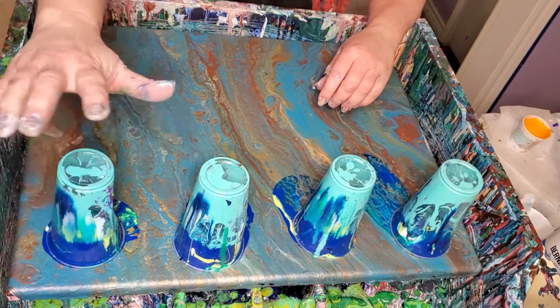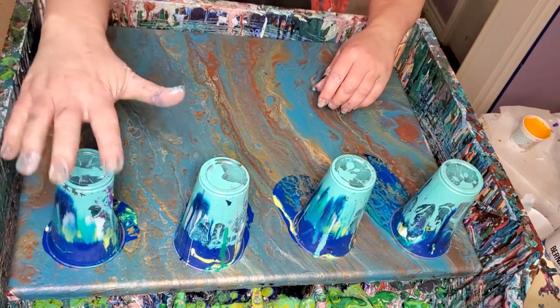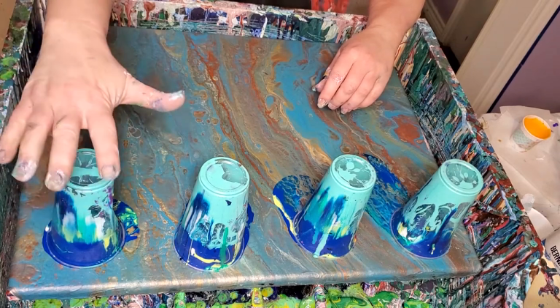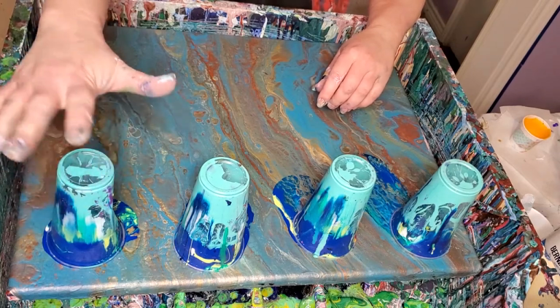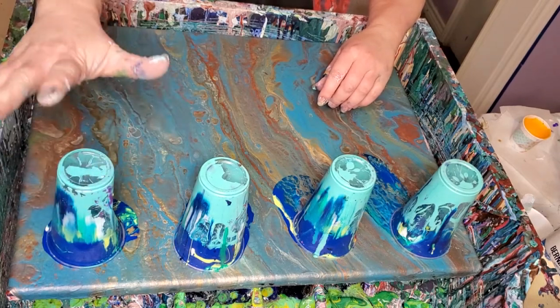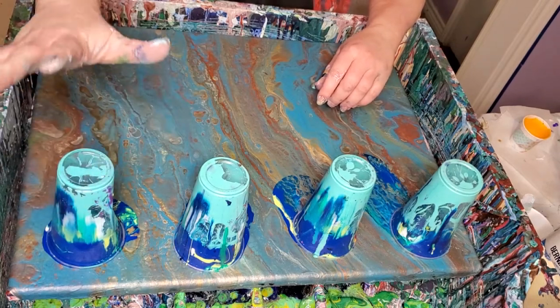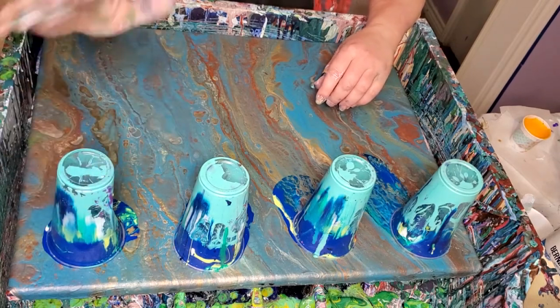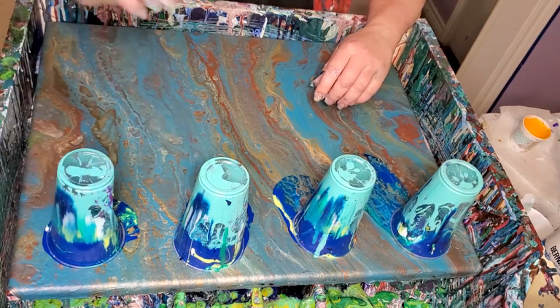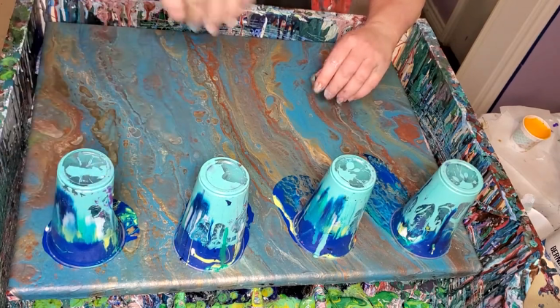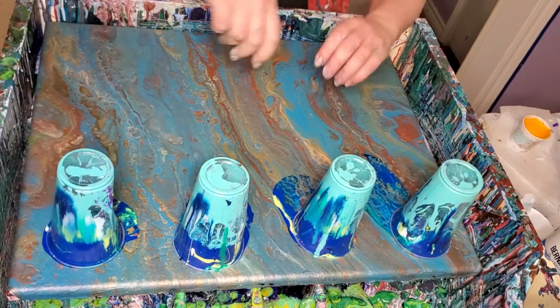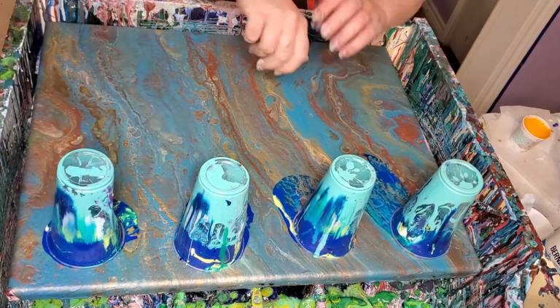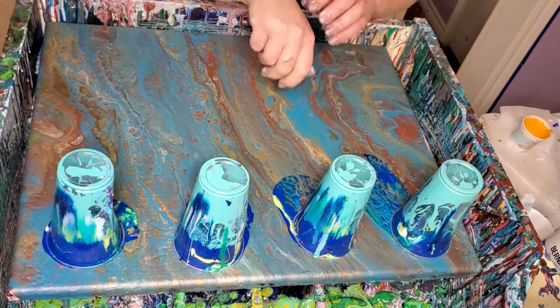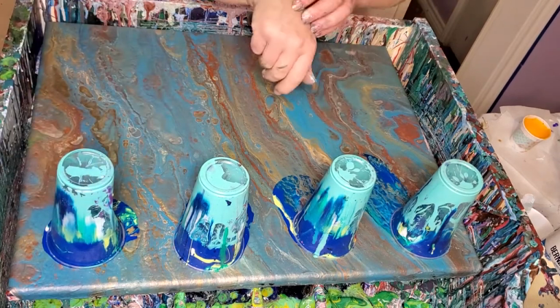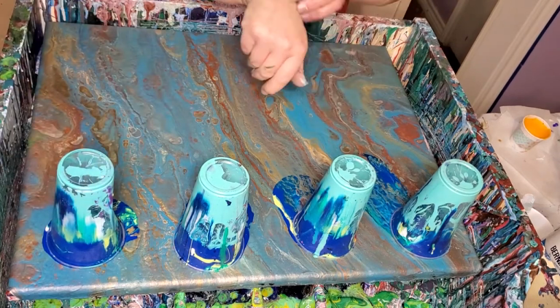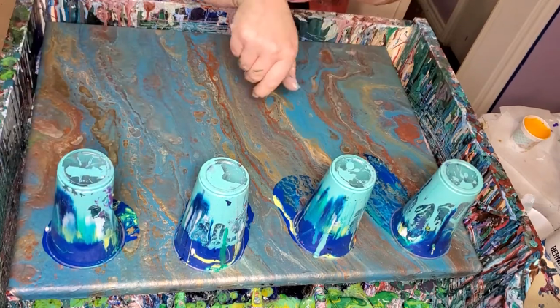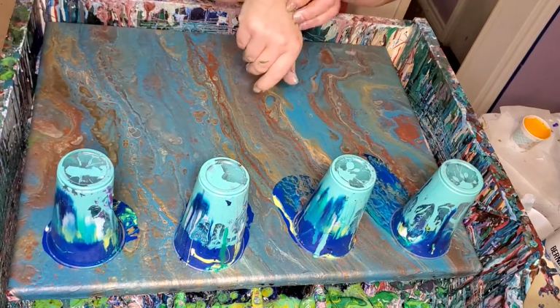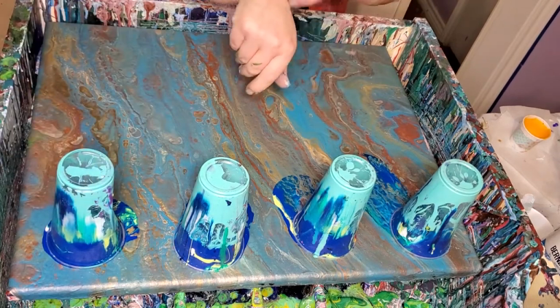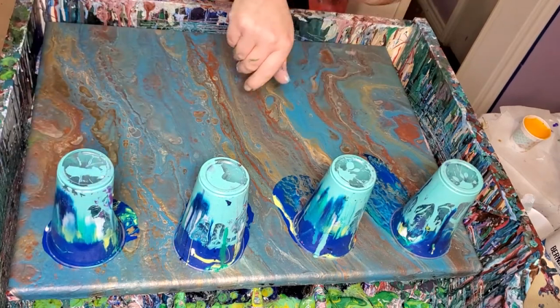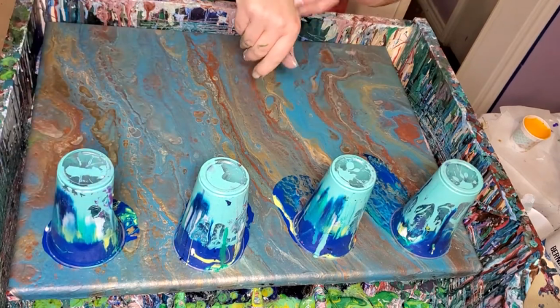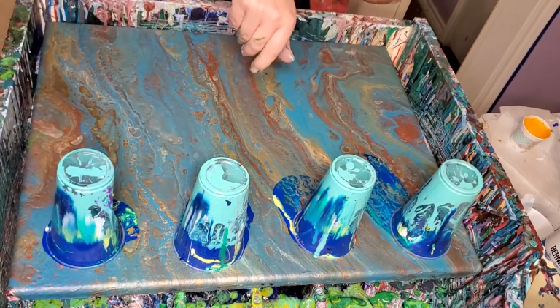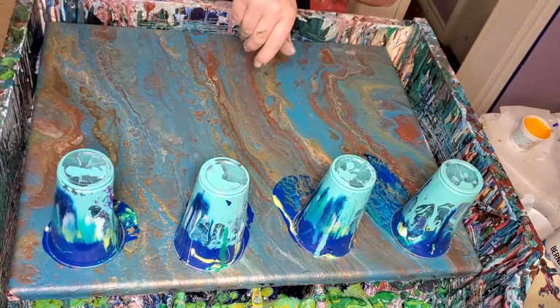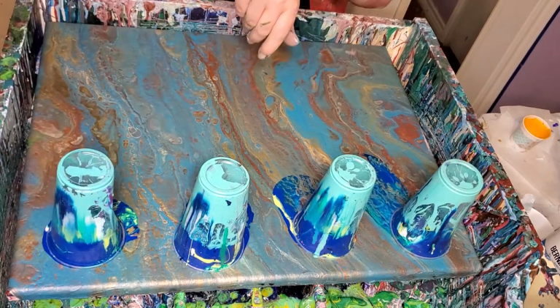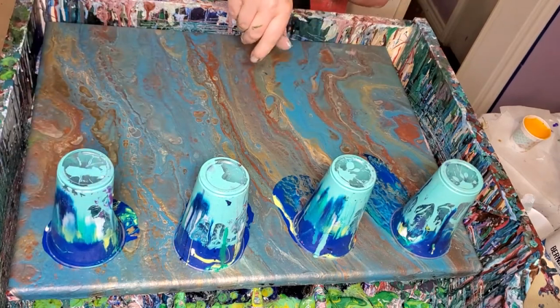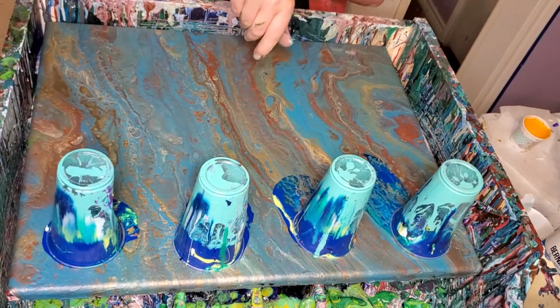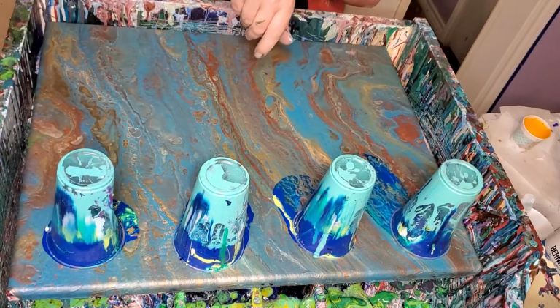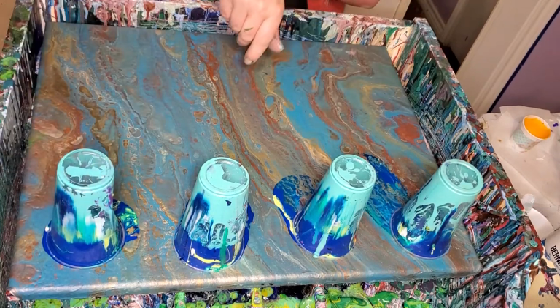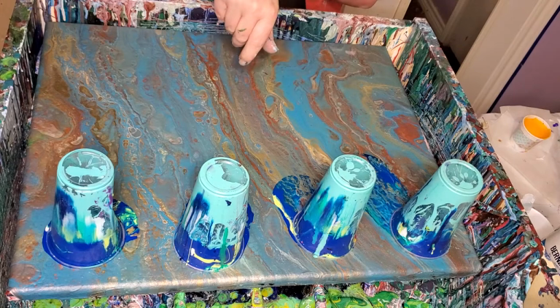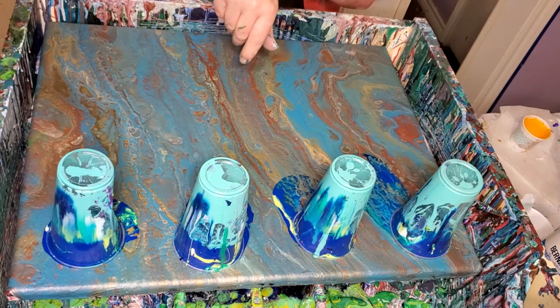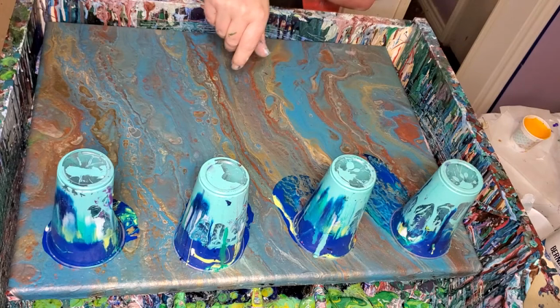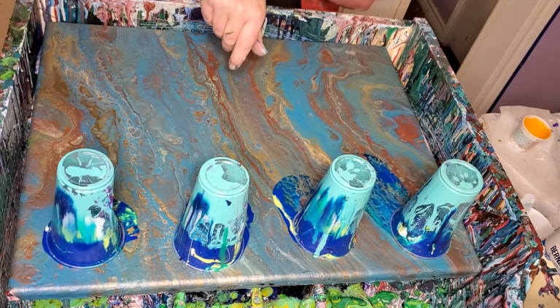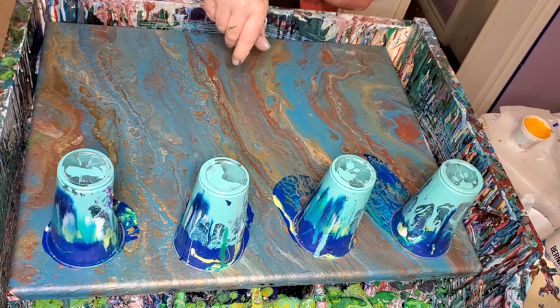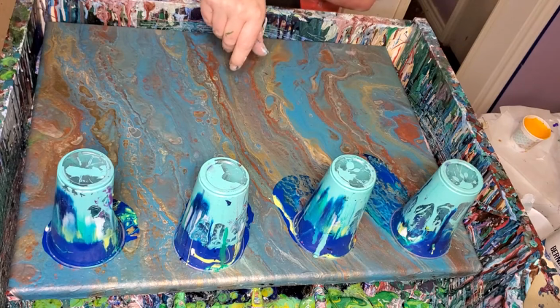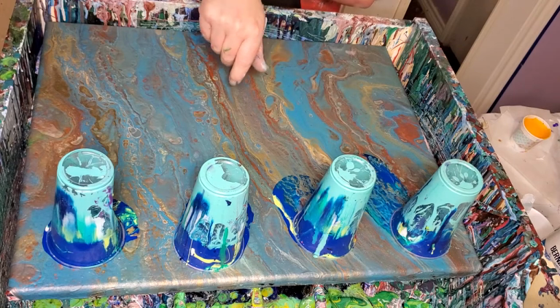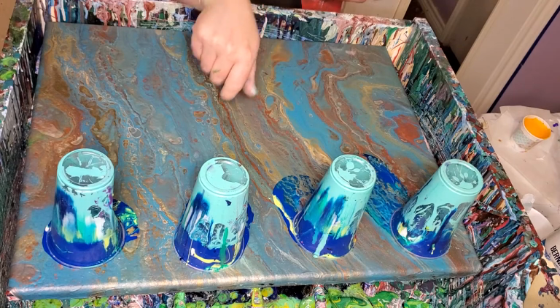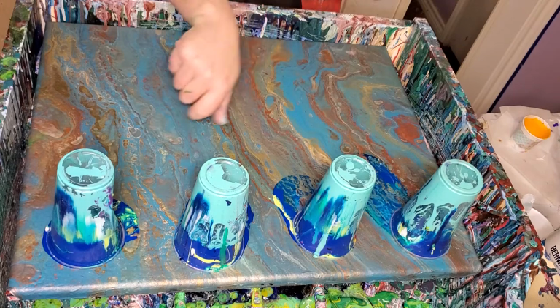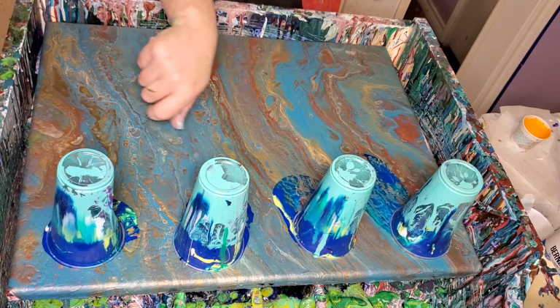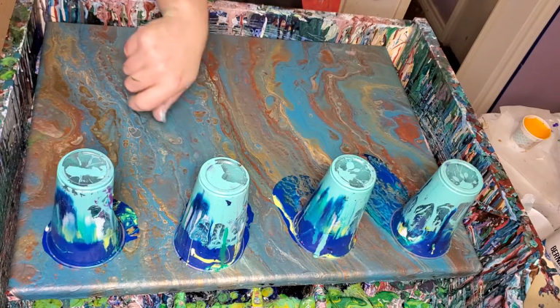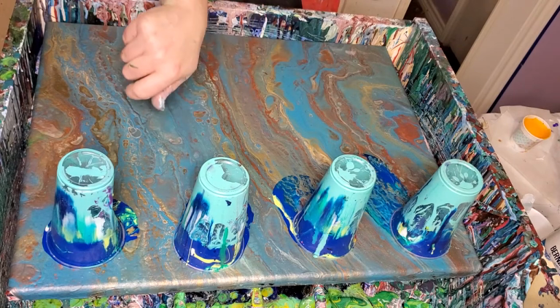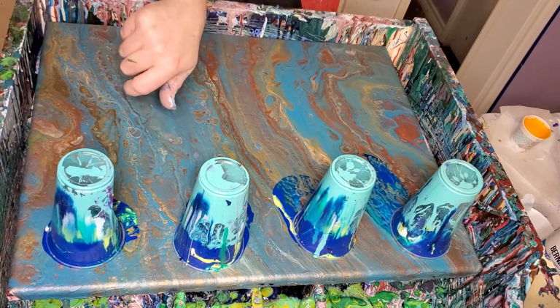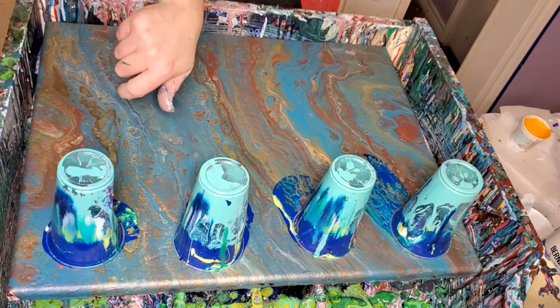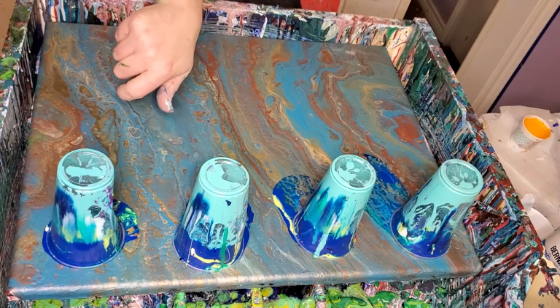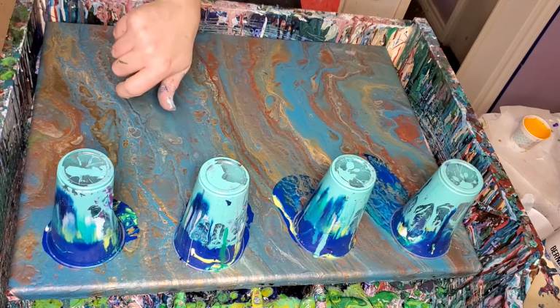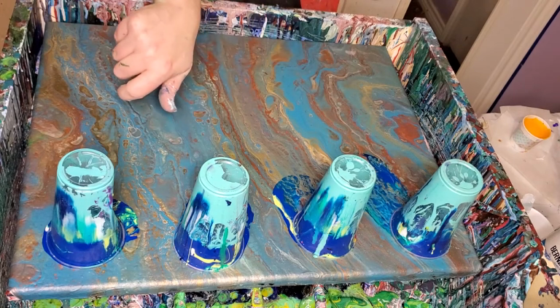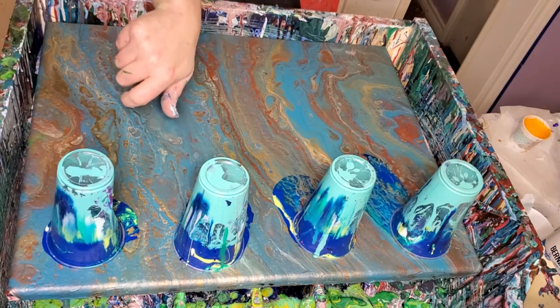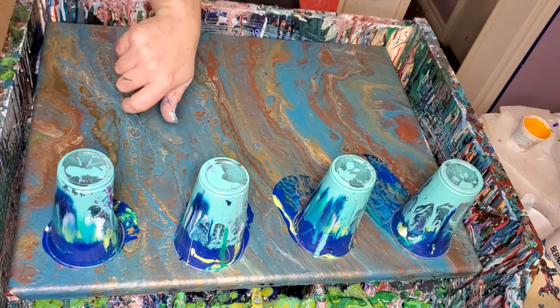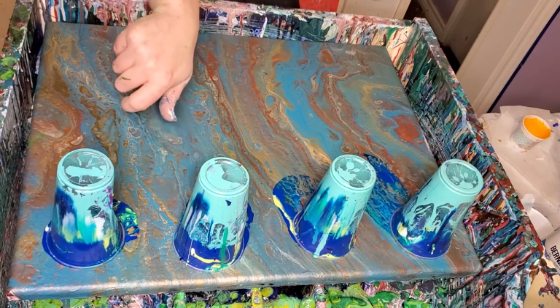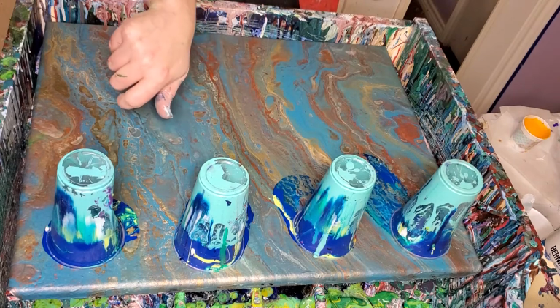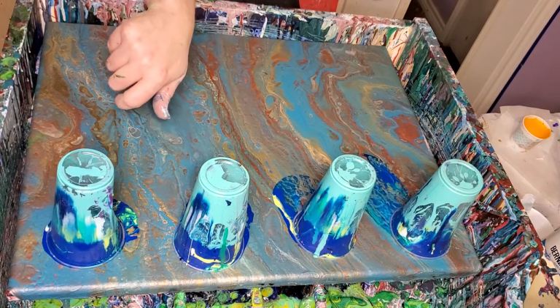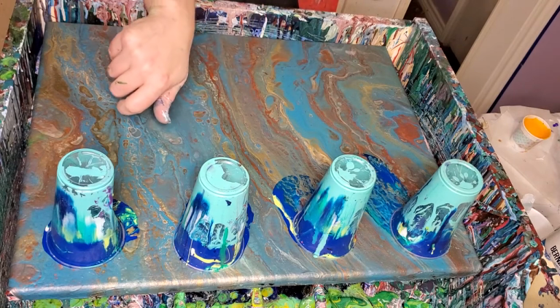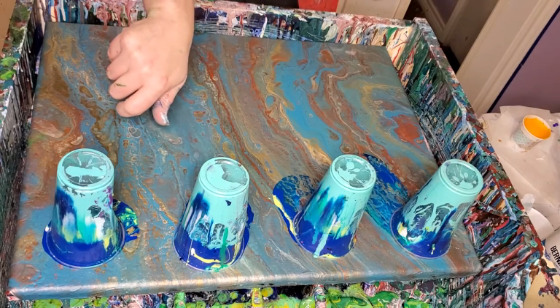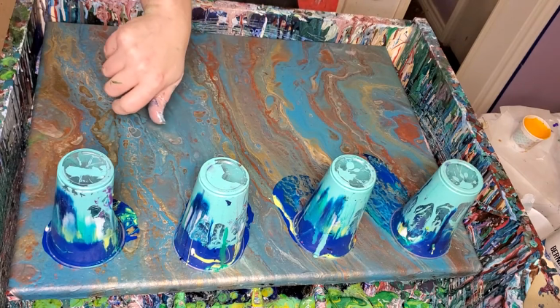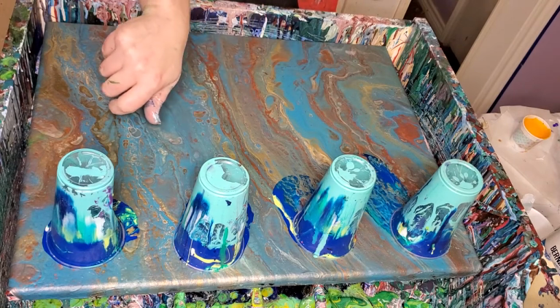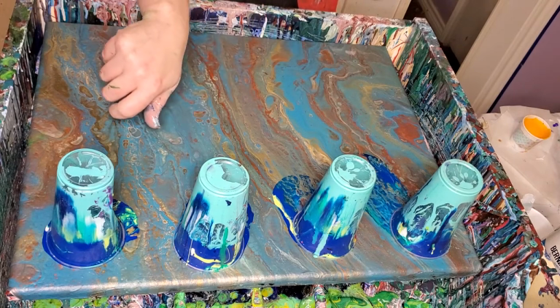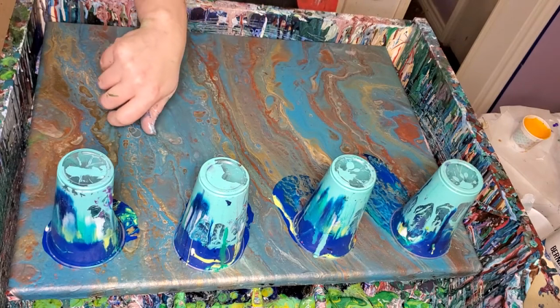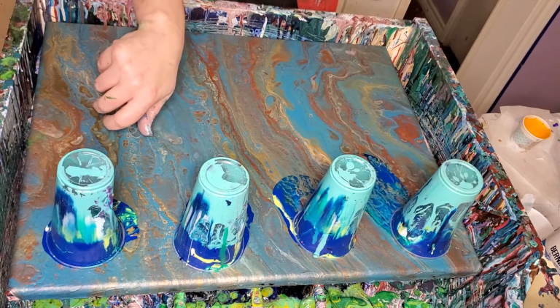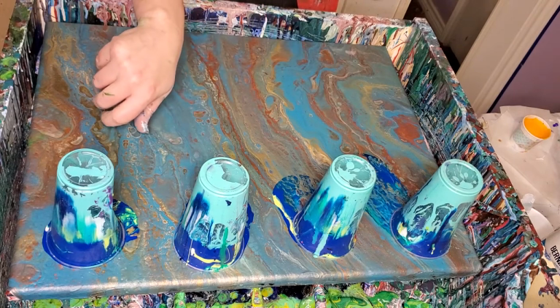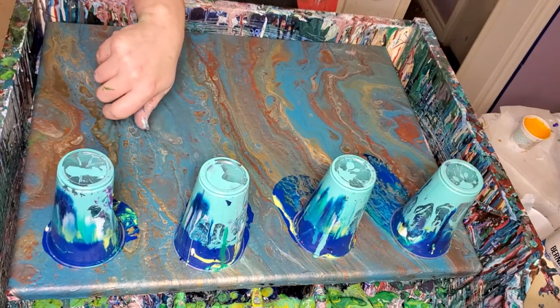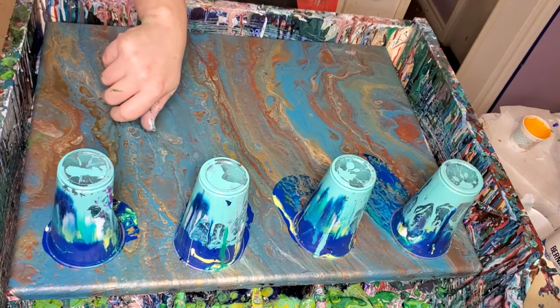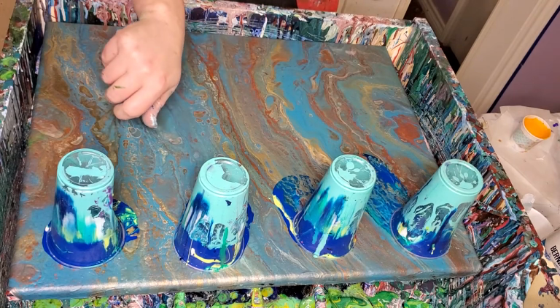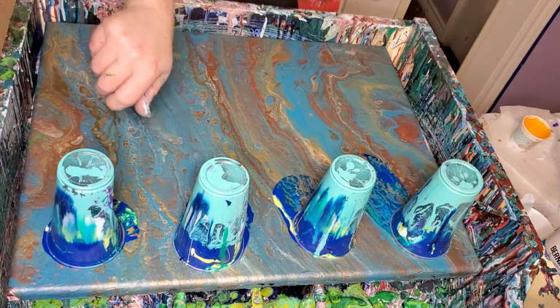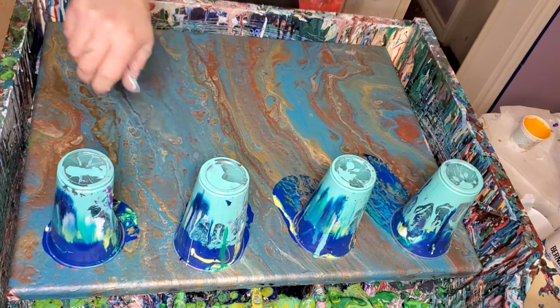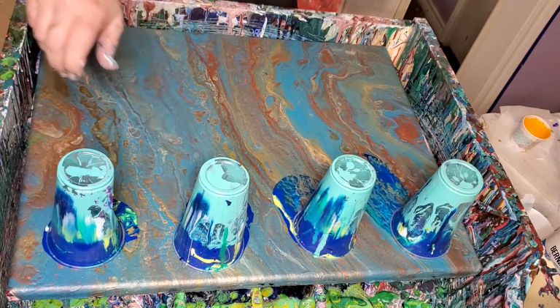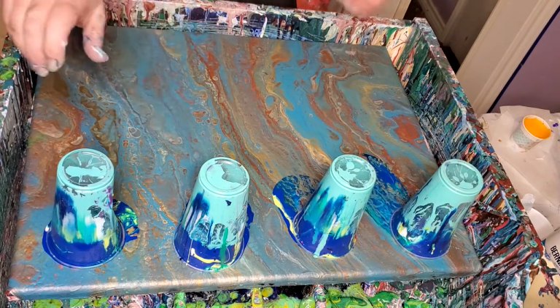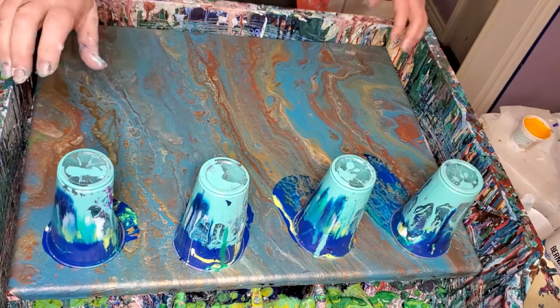These are all mixed: one part paint, one part PVA, four parts Floetrol, and then I add silicone. I did not dilute these any.